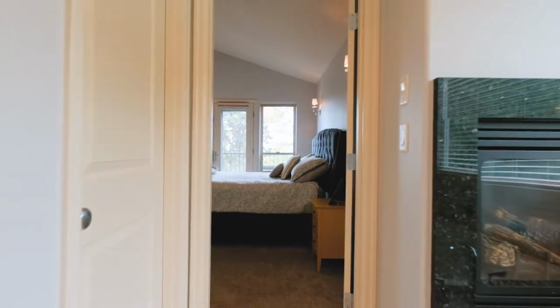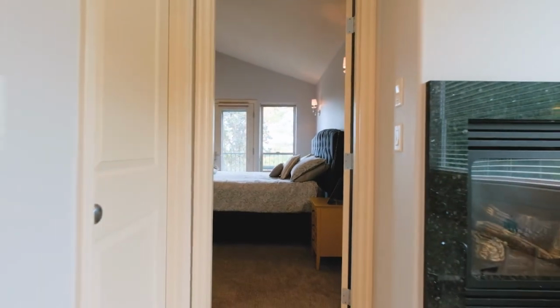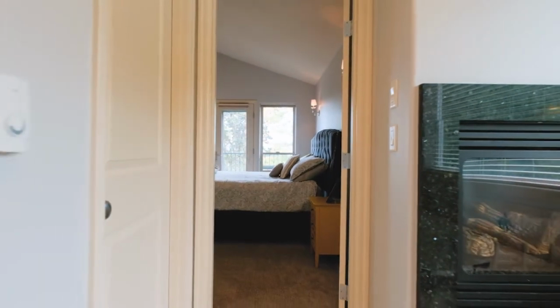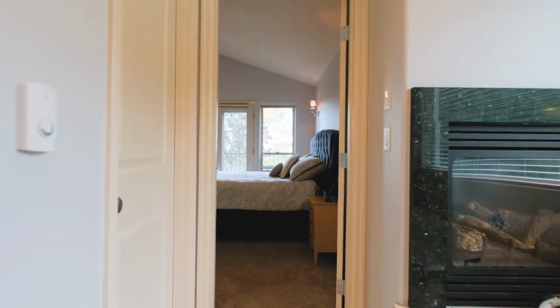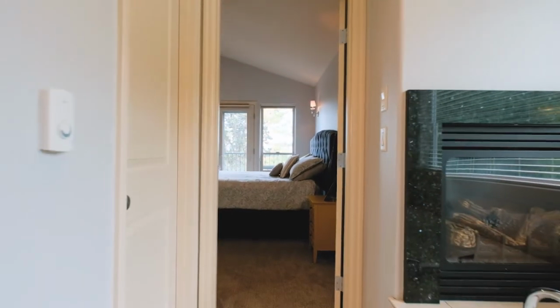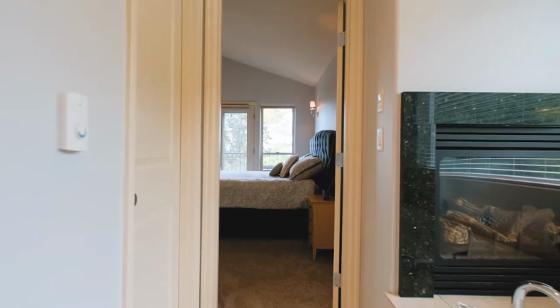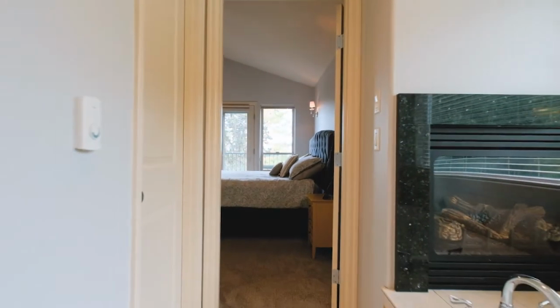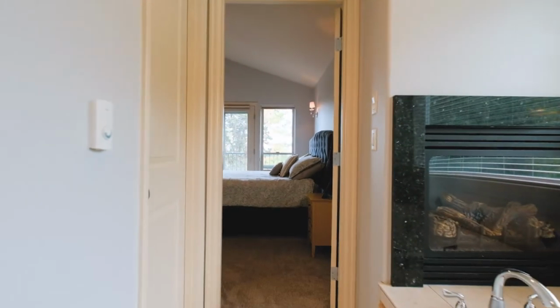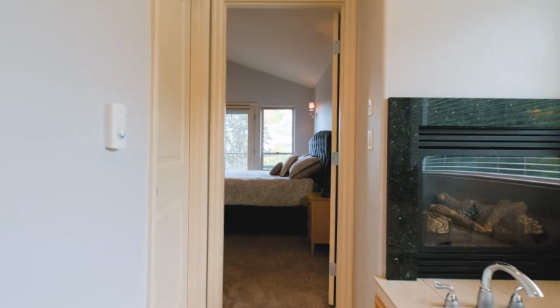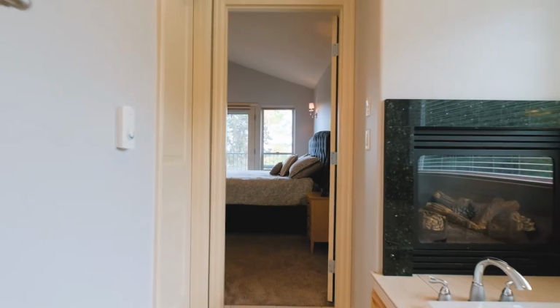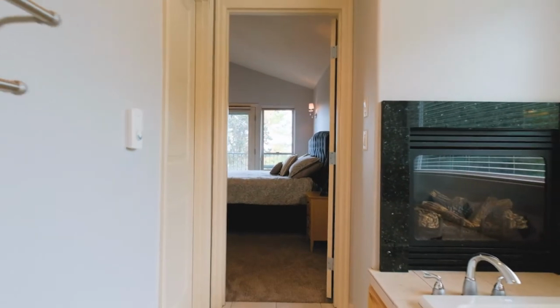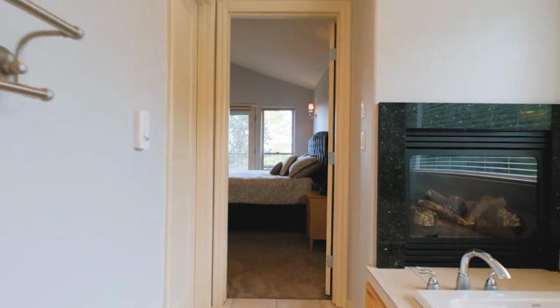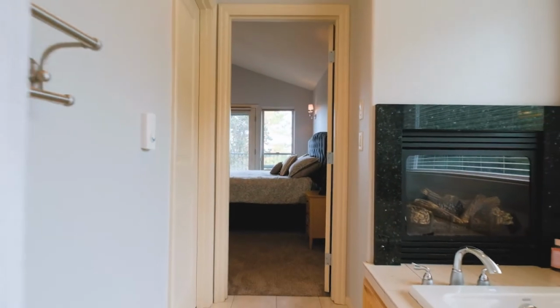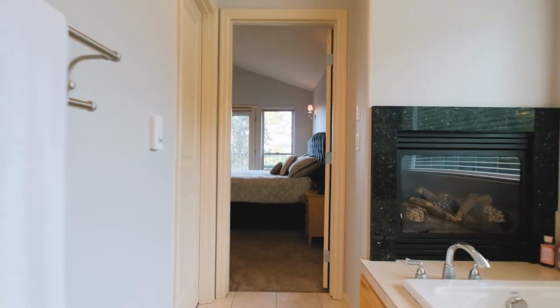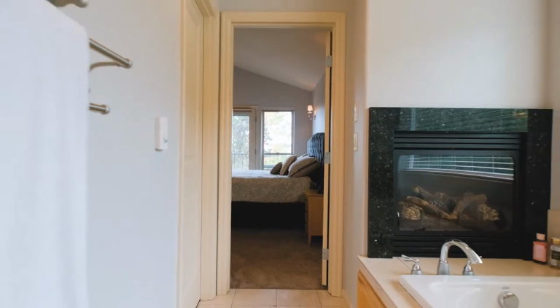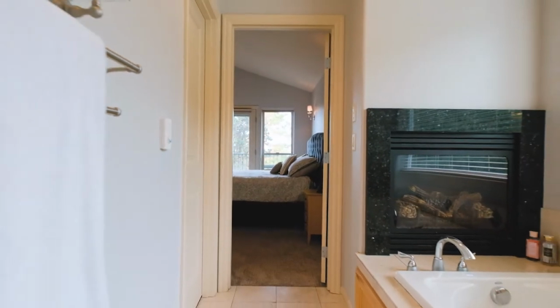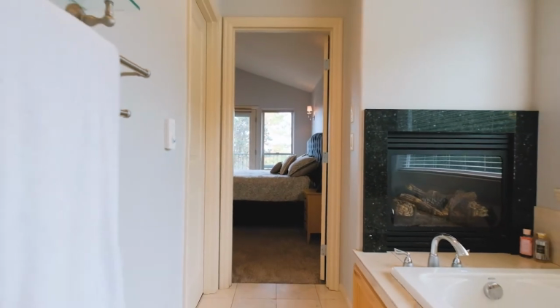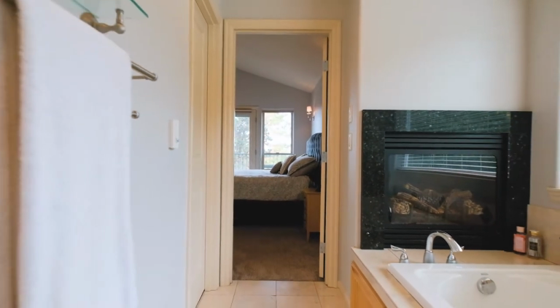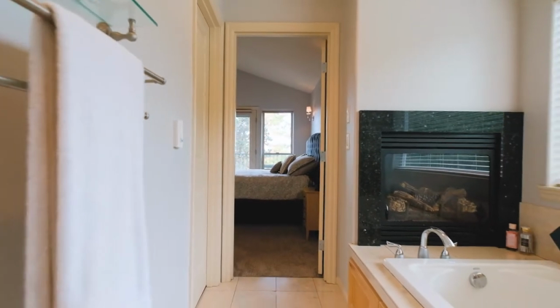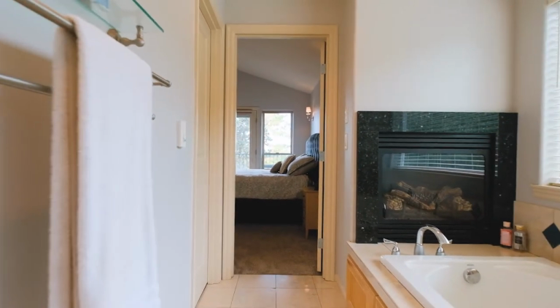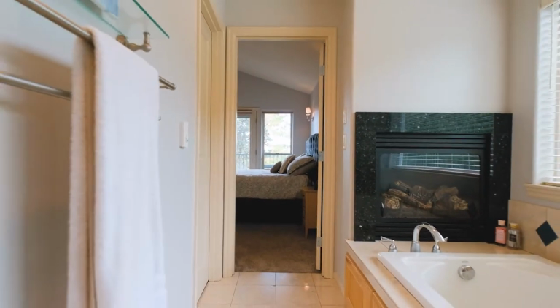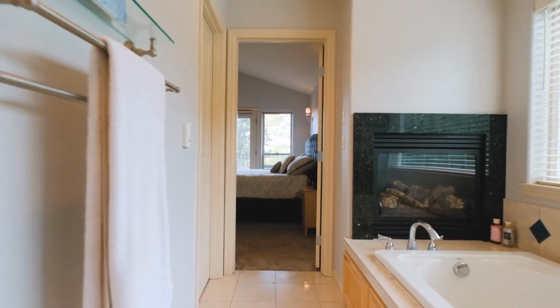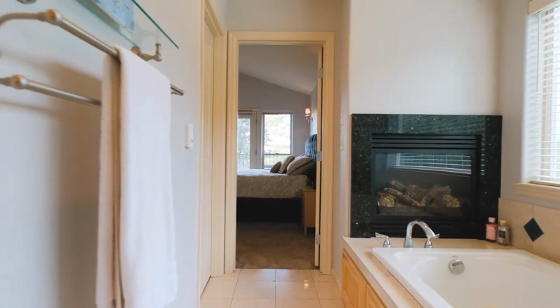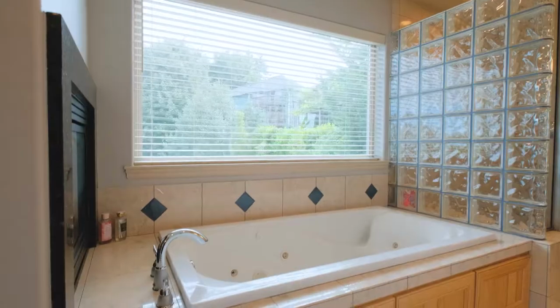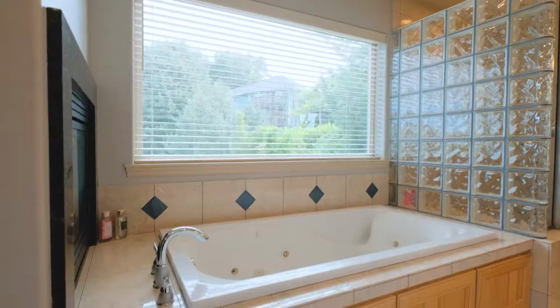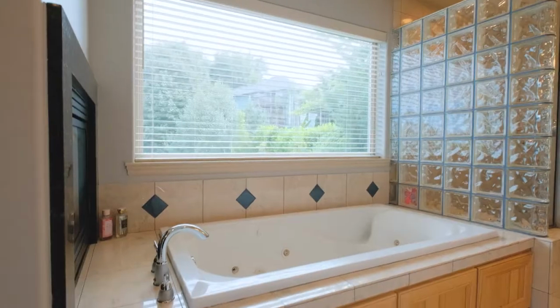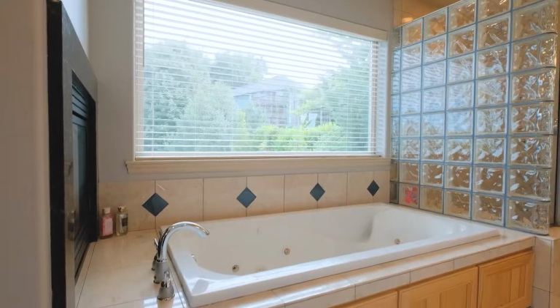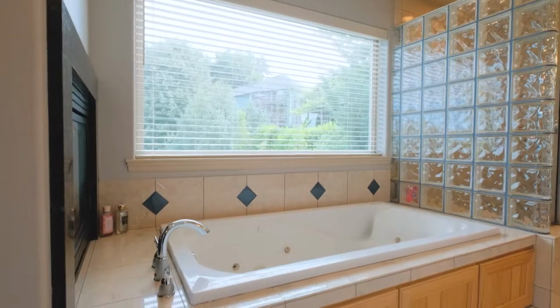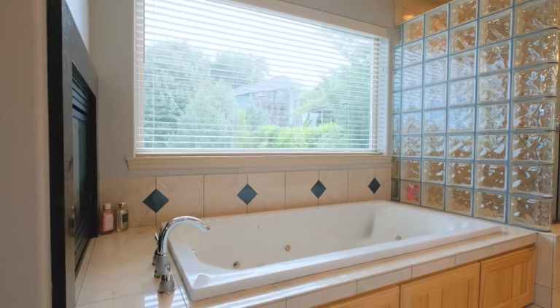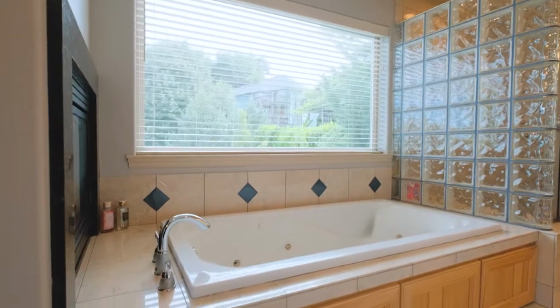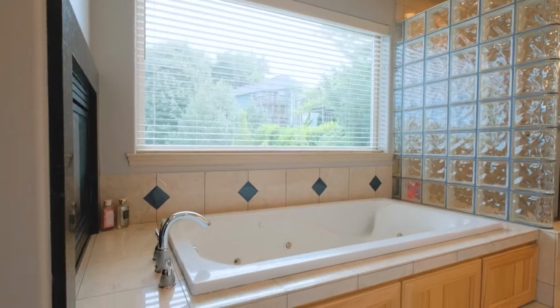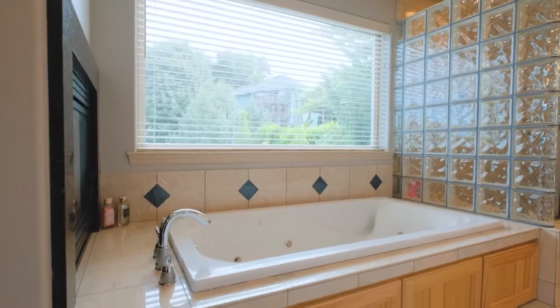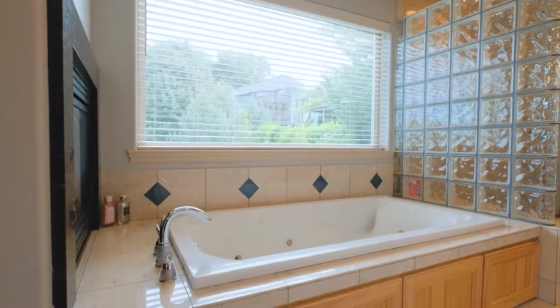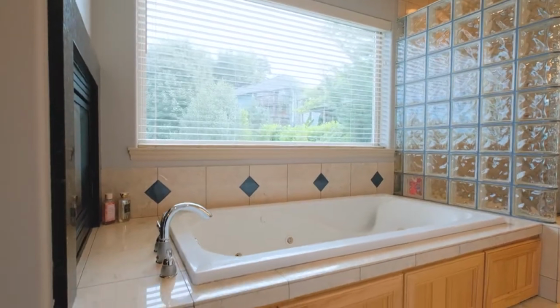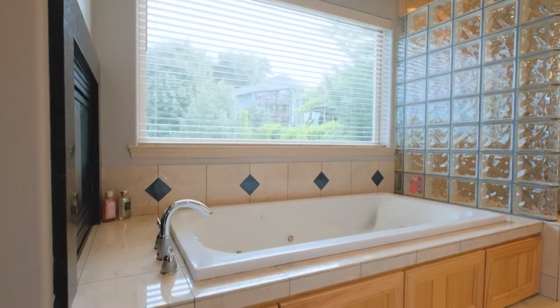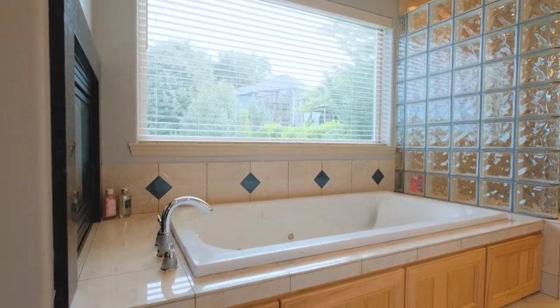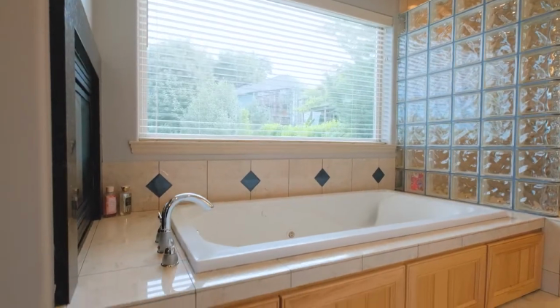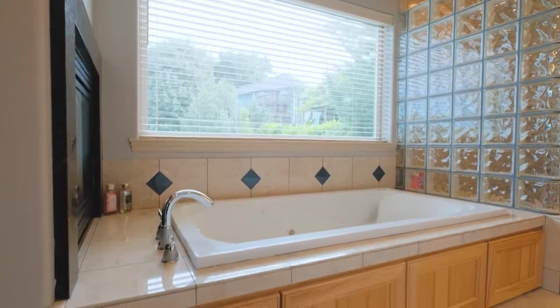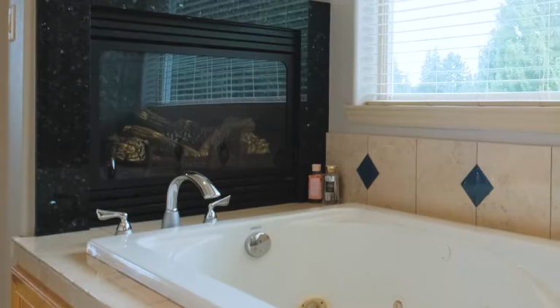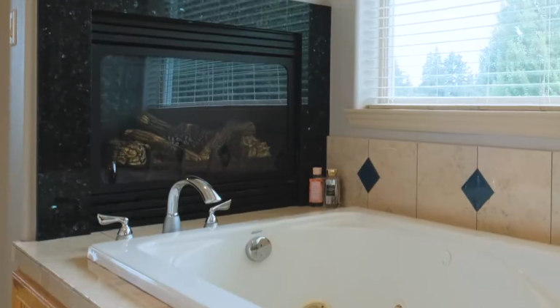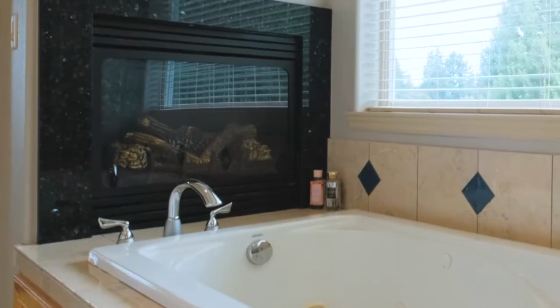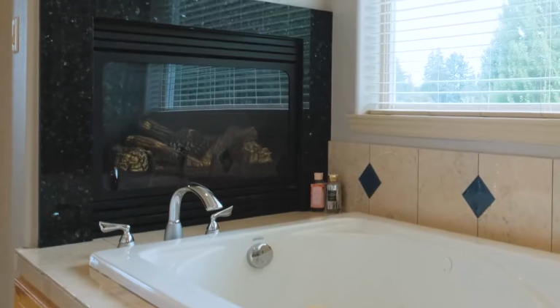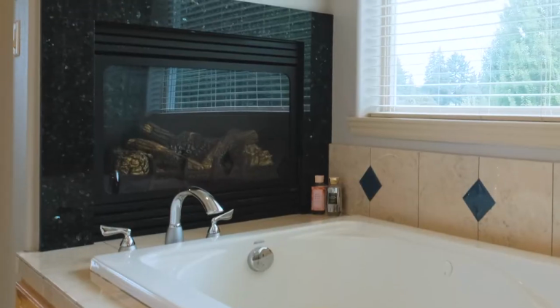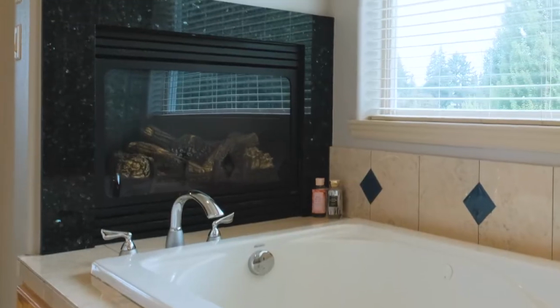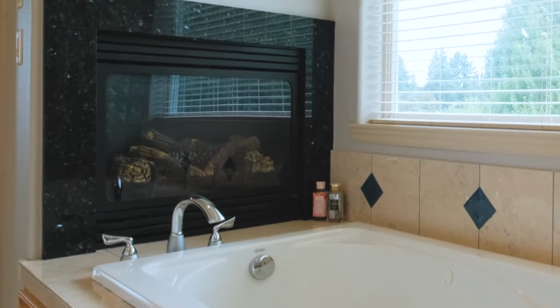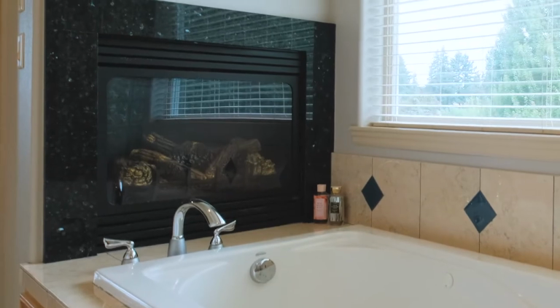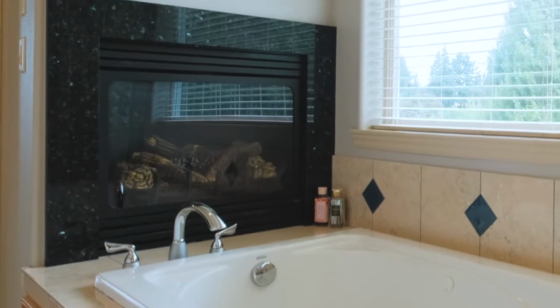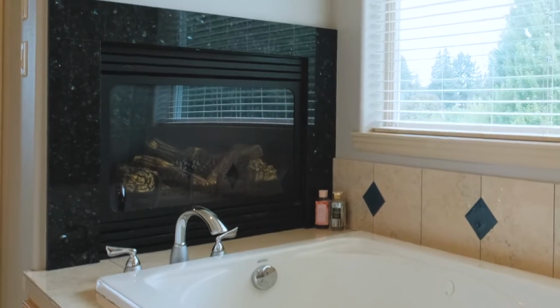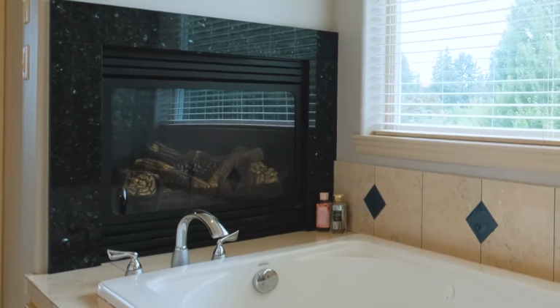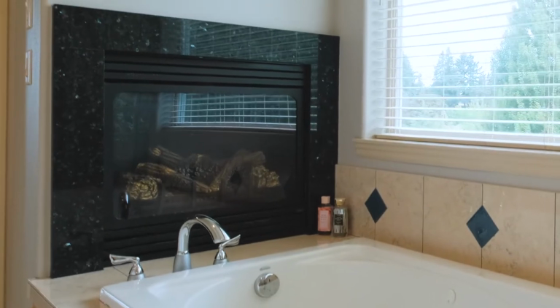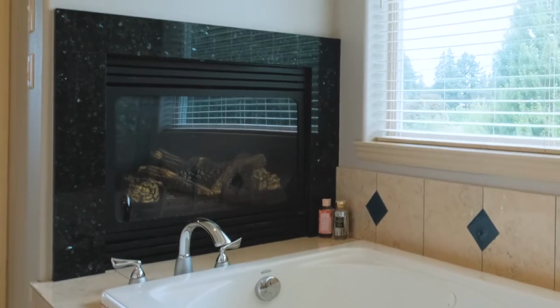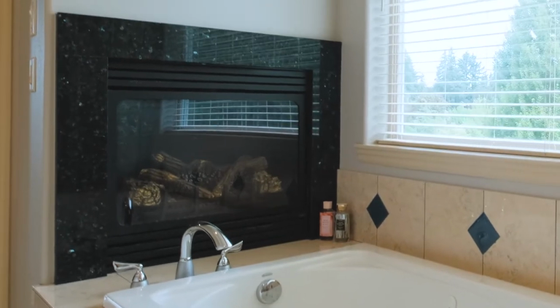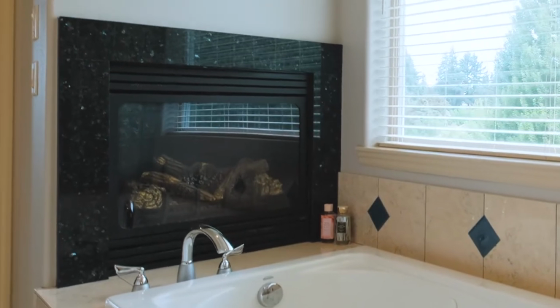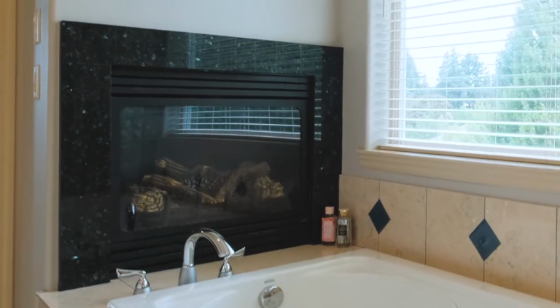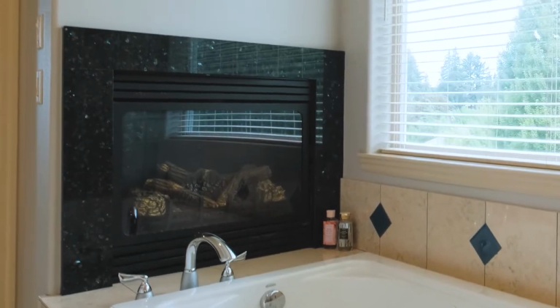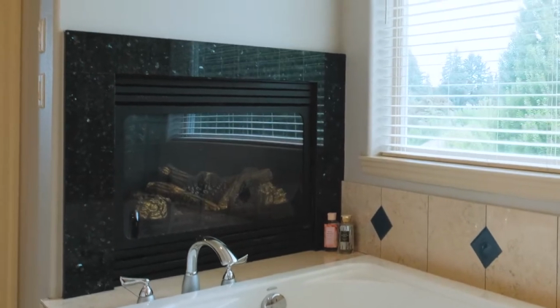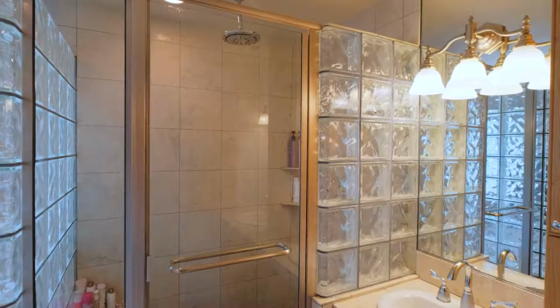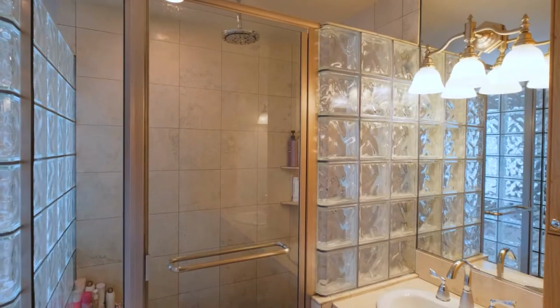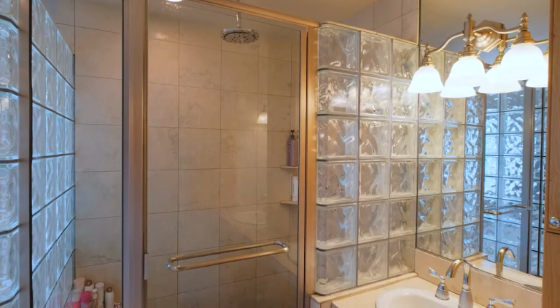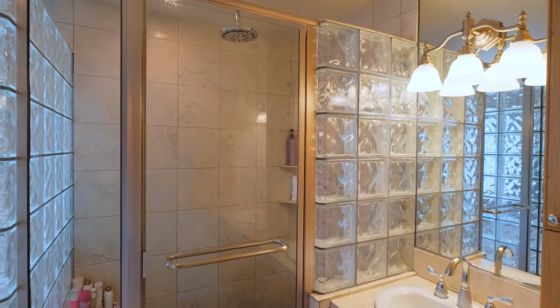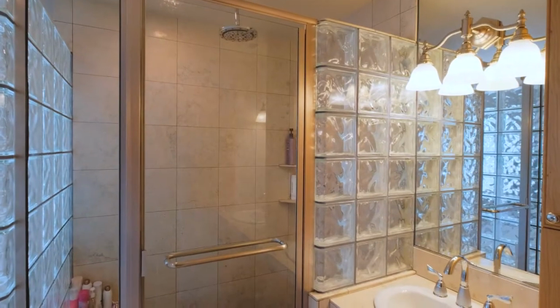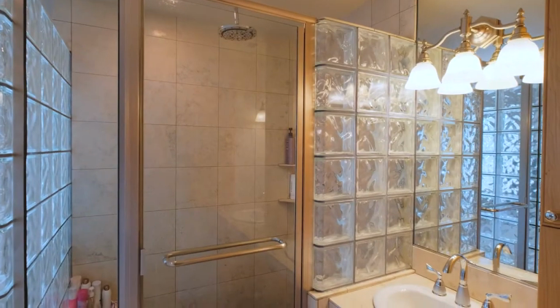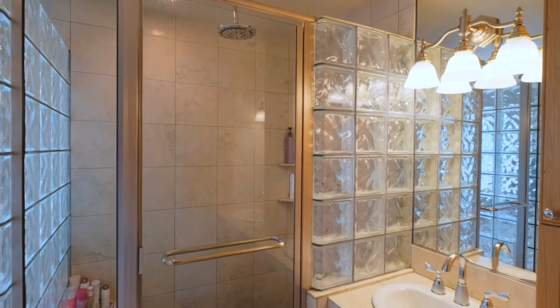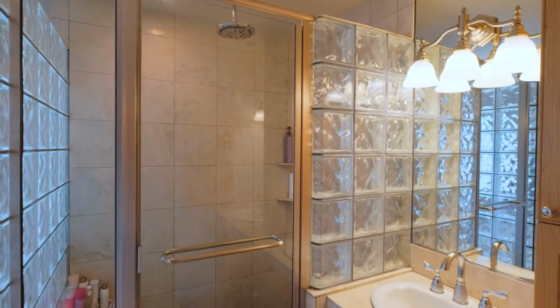The luxurious master bathroom includes a jetted tub, a cozy gas fireplace, and a tile shower.